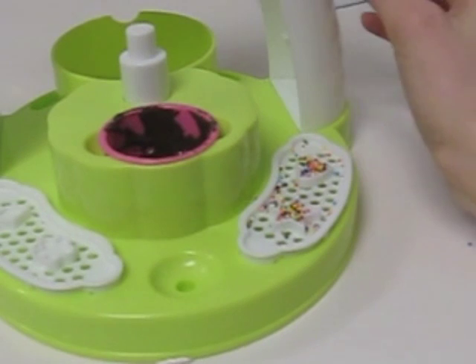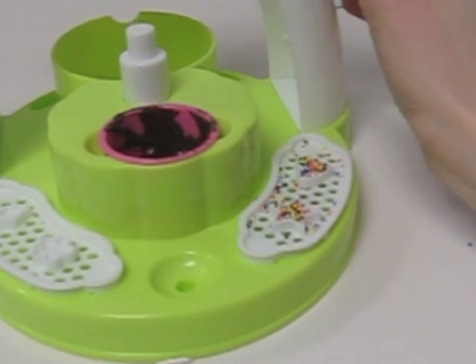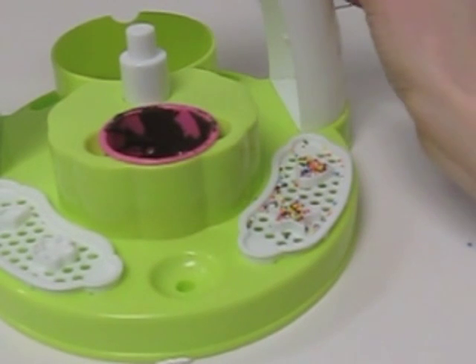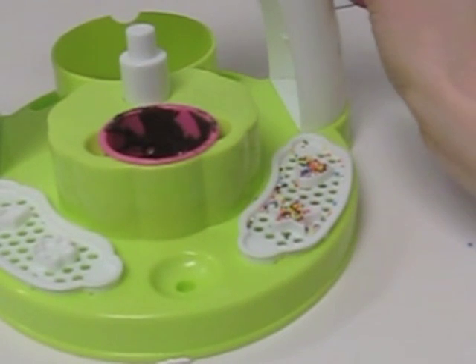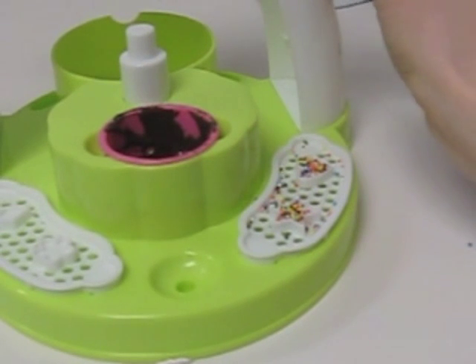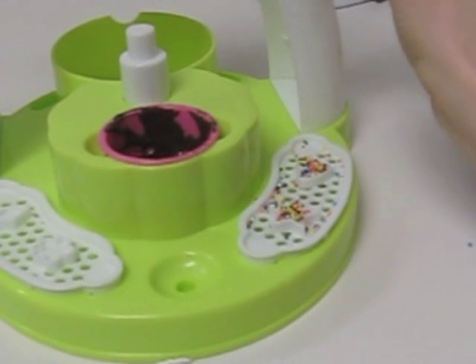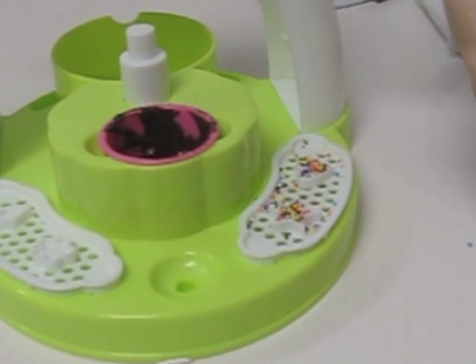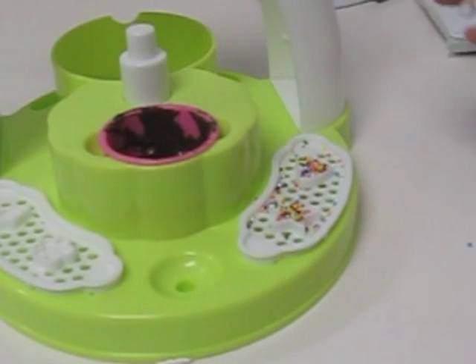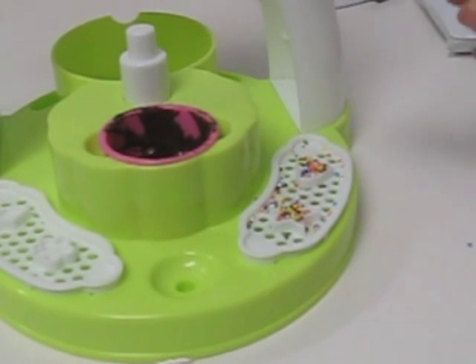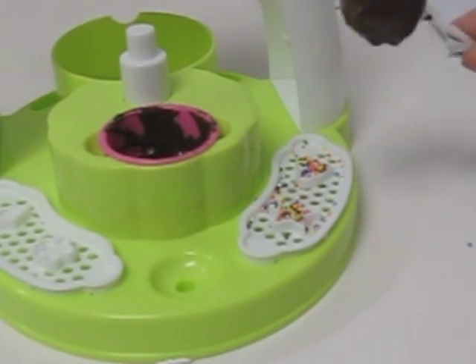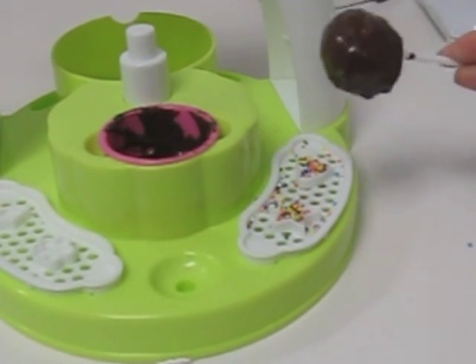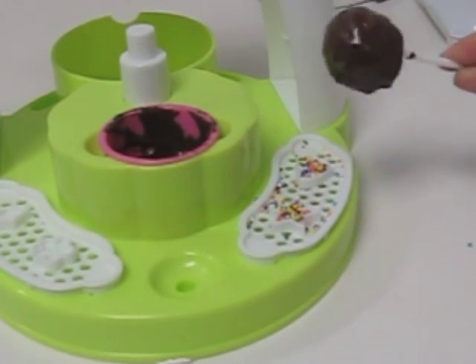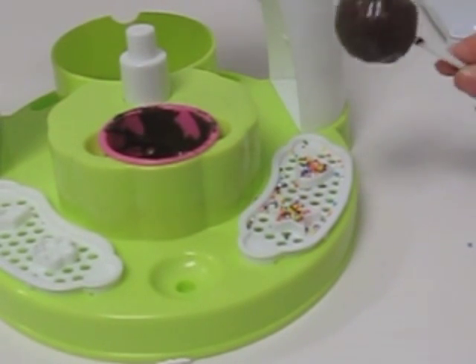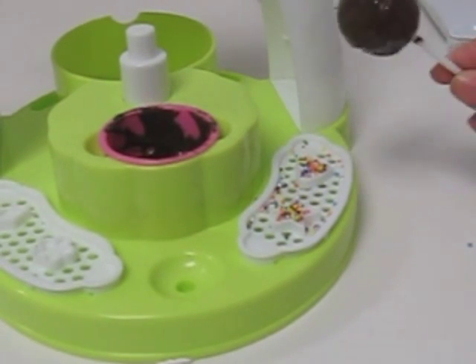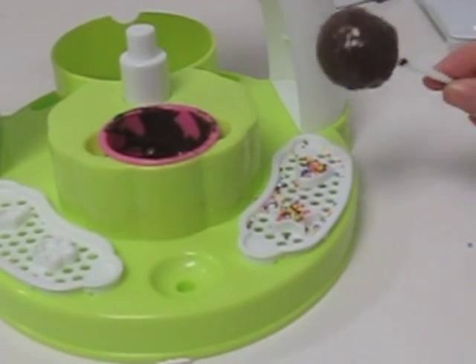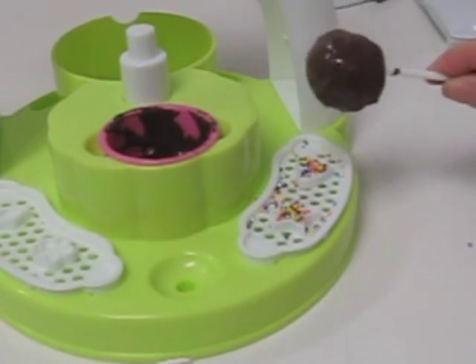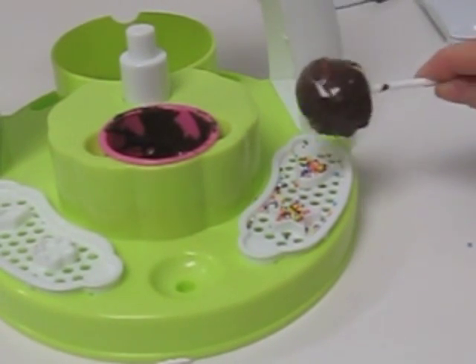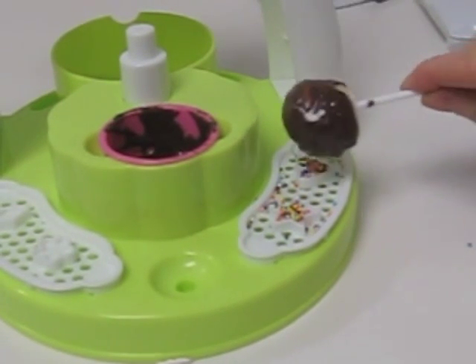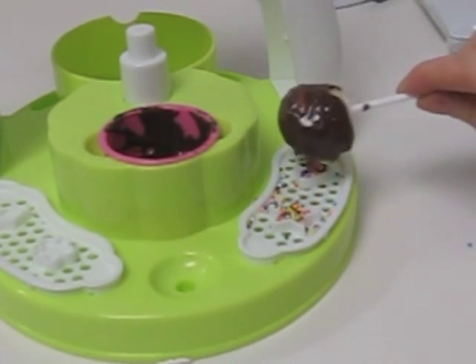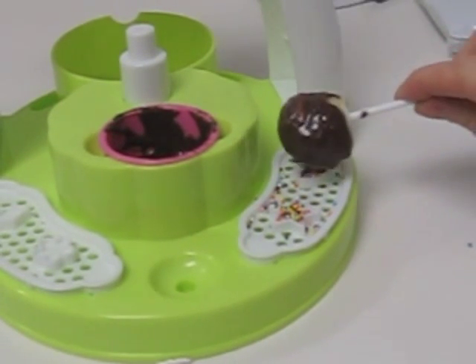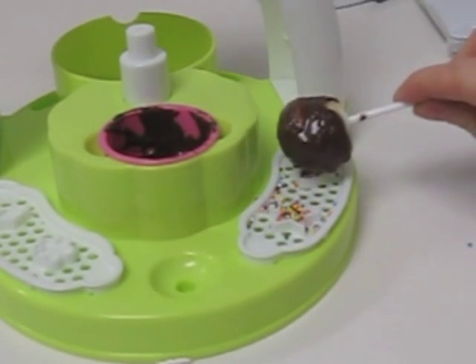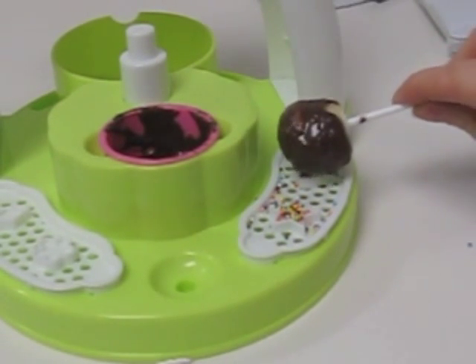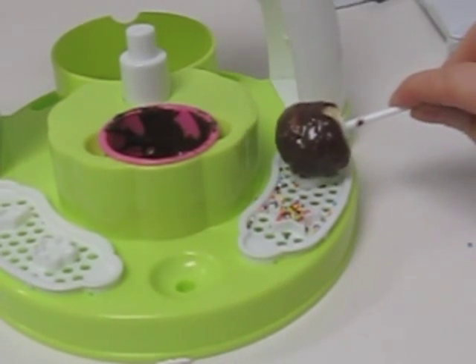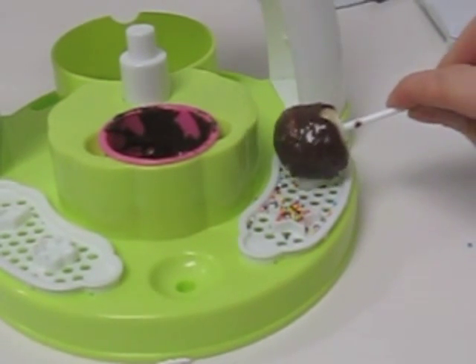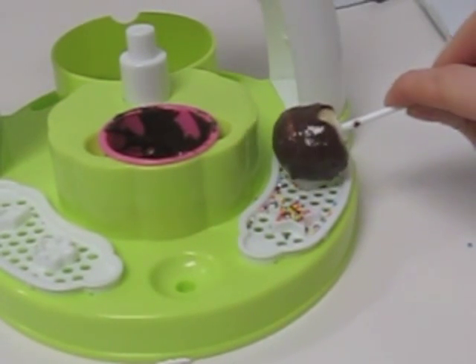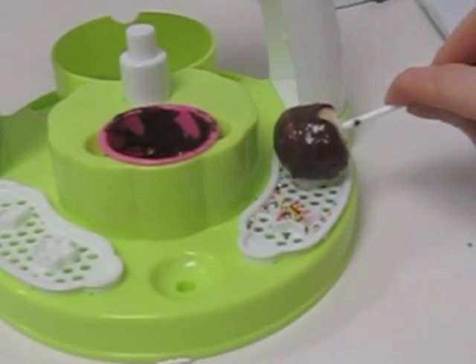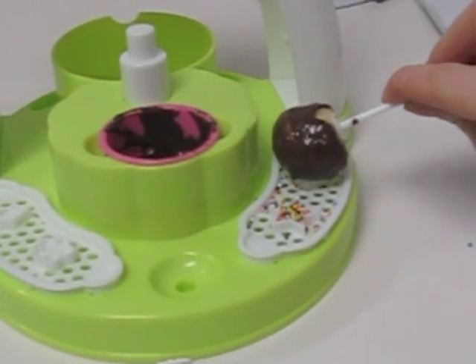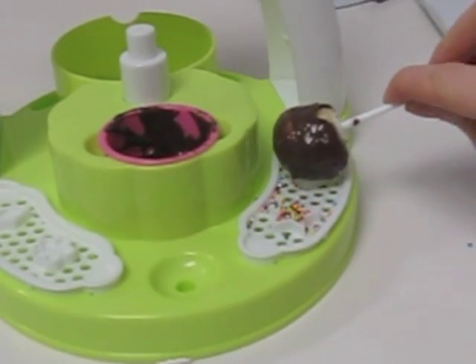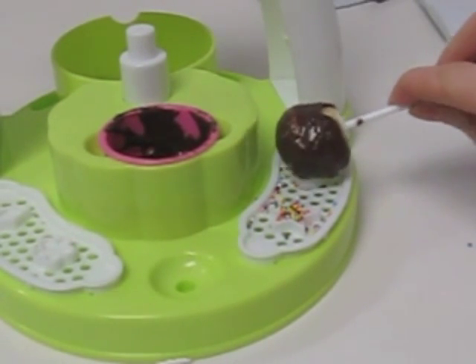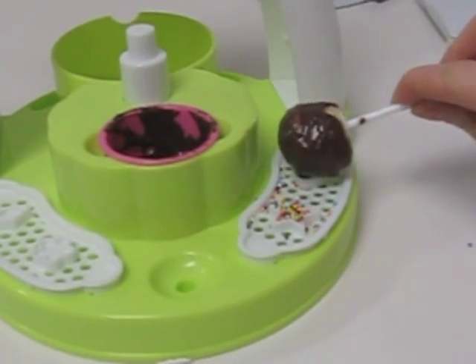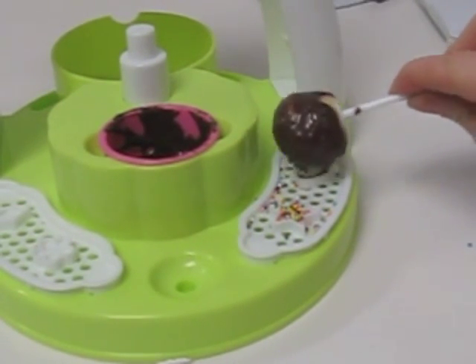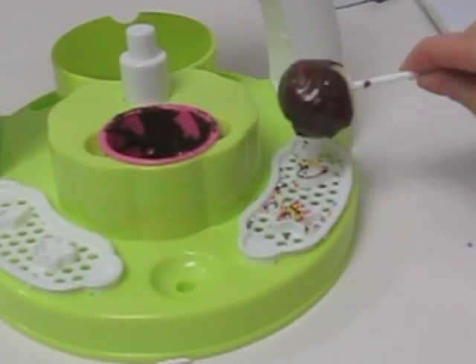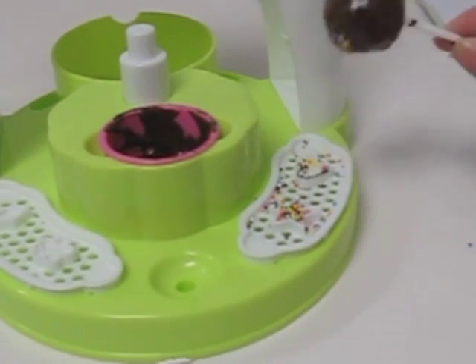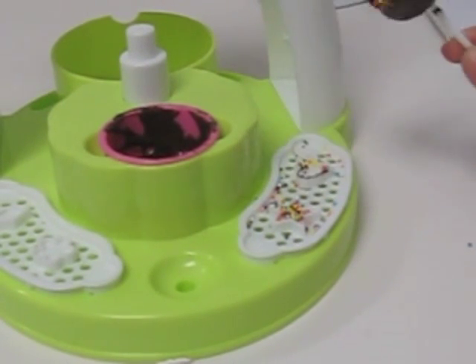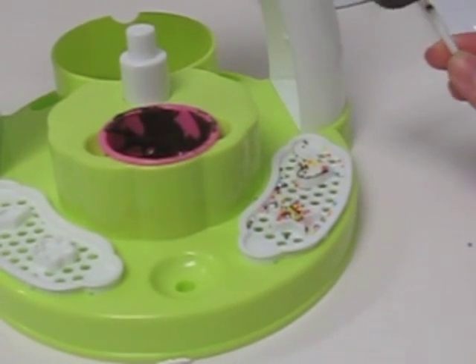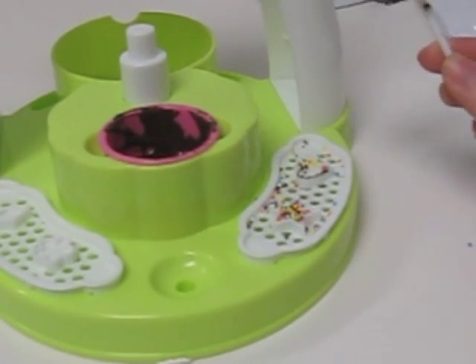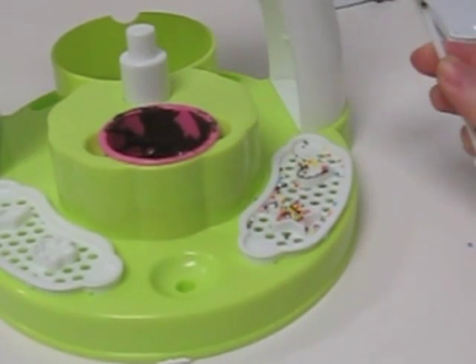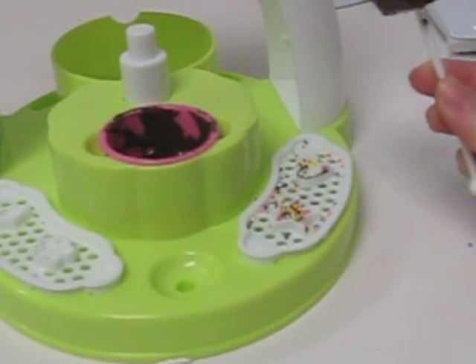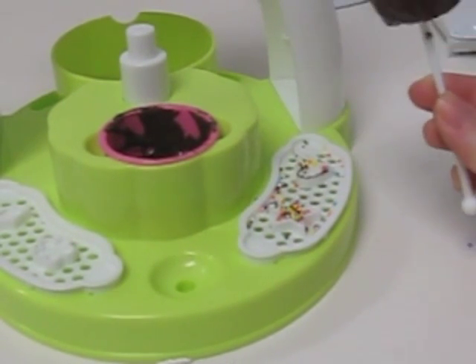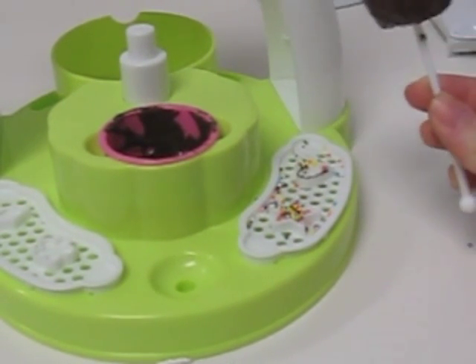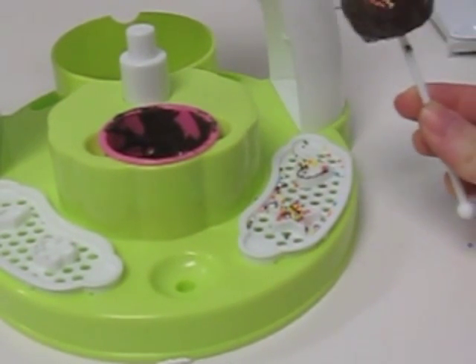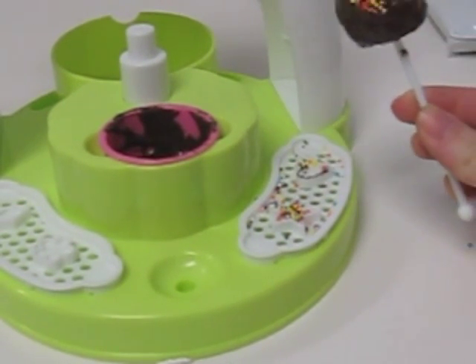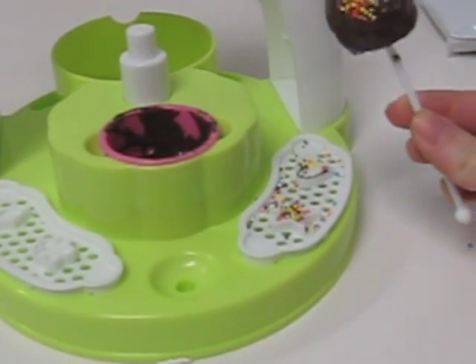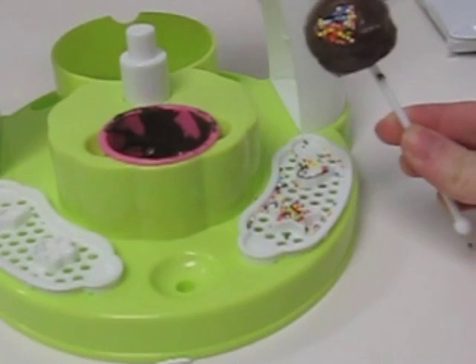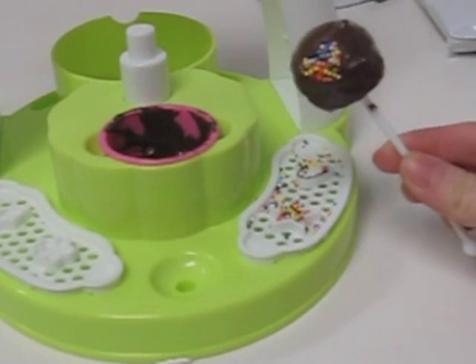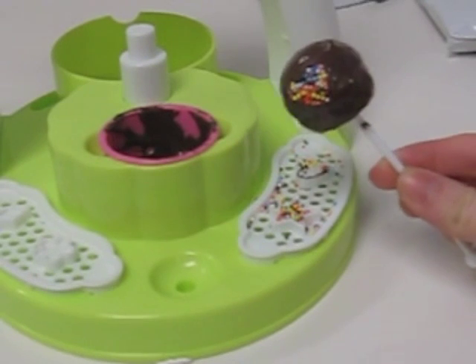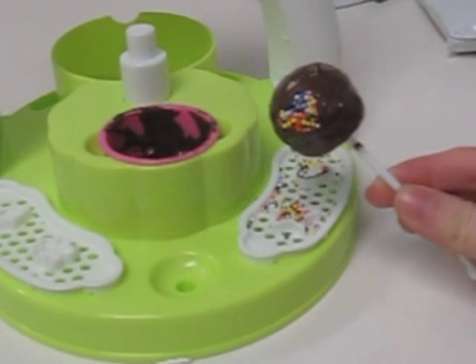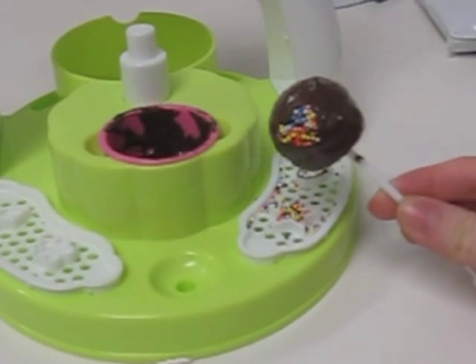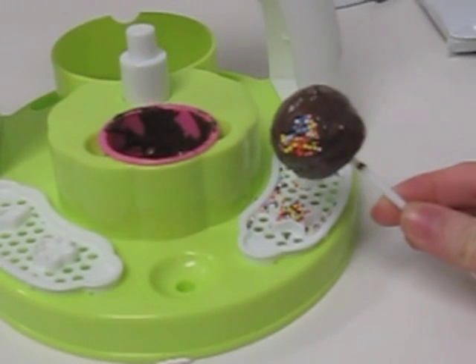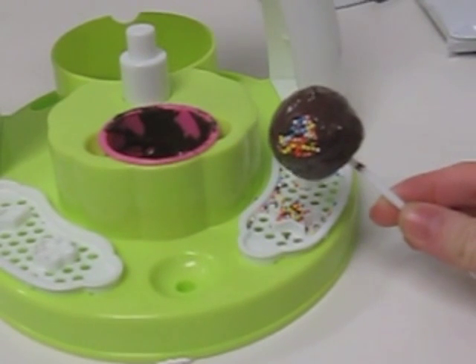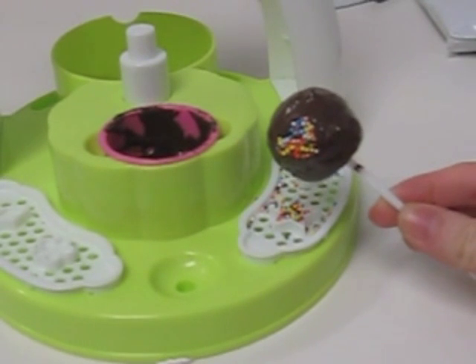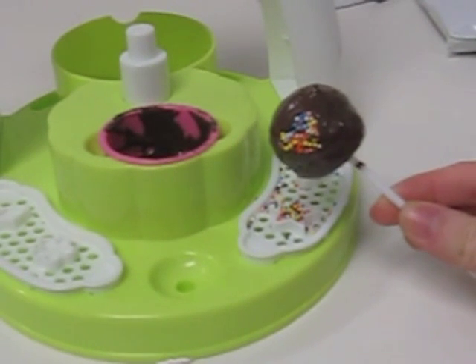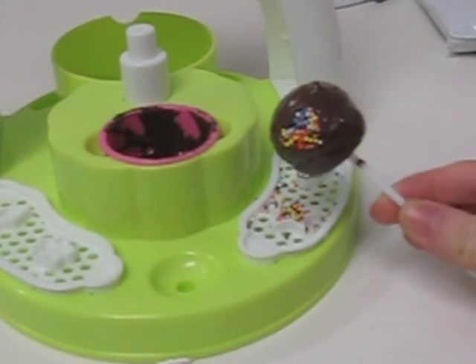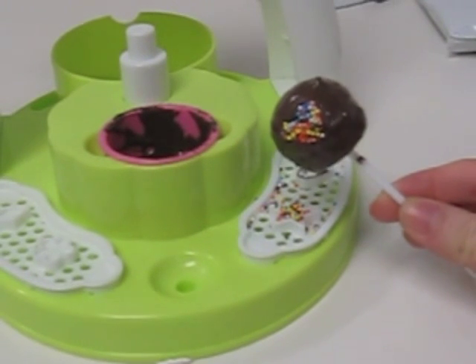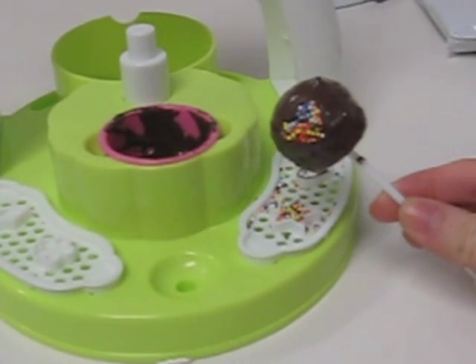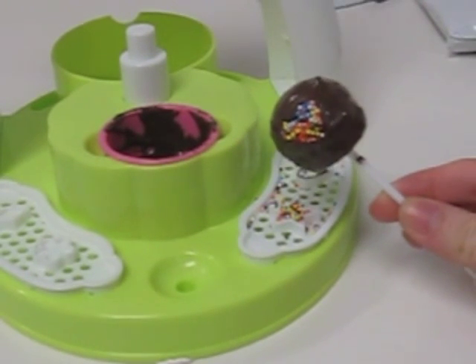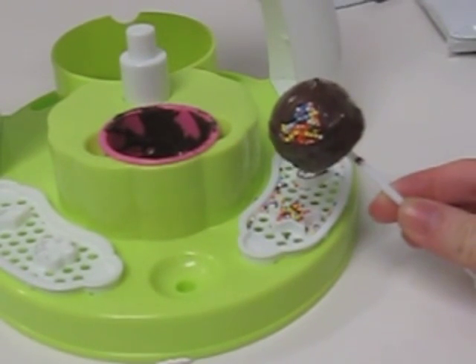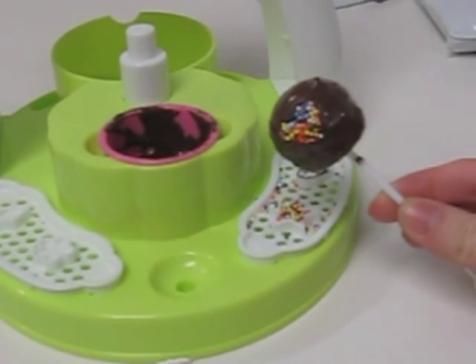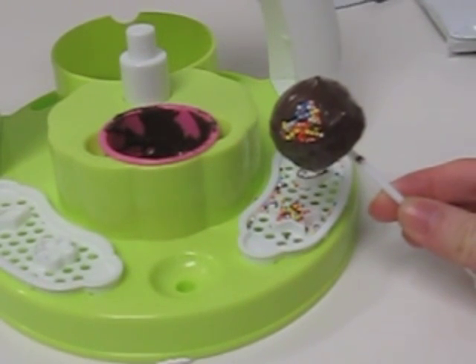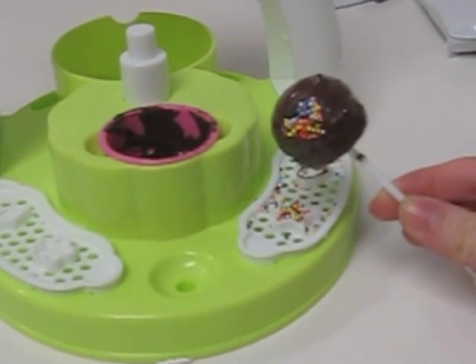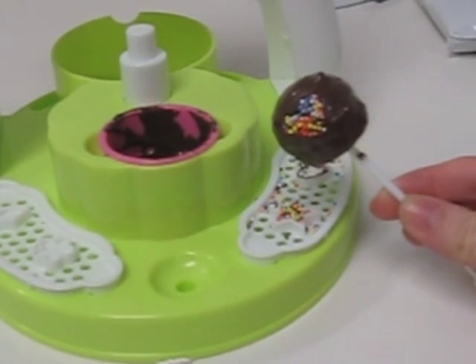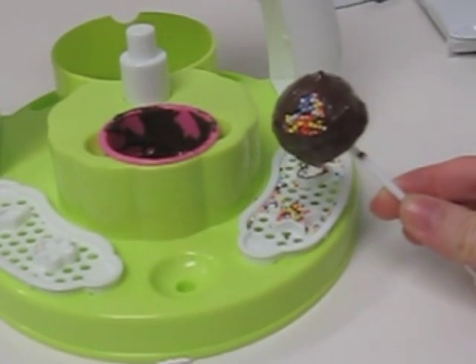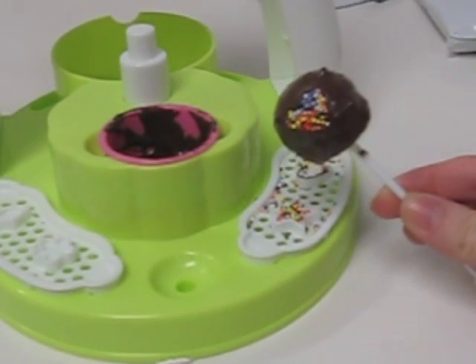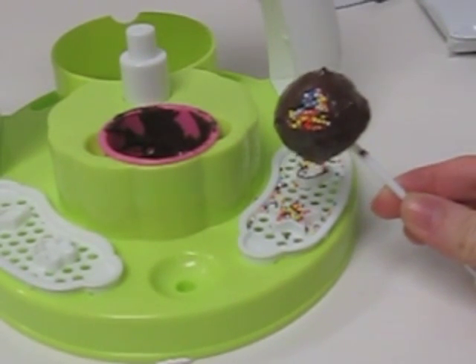Then take your cake pop and gently press it onto the shape. And you can see here it picked up the heart perfectly. Looks super cute.